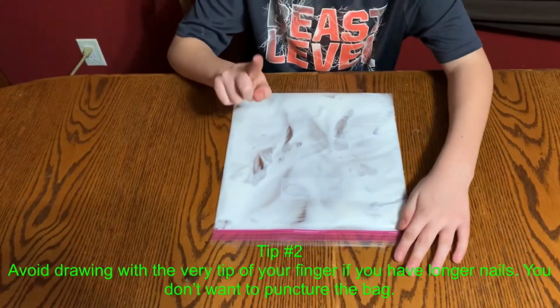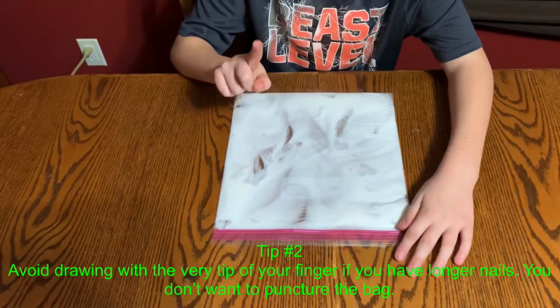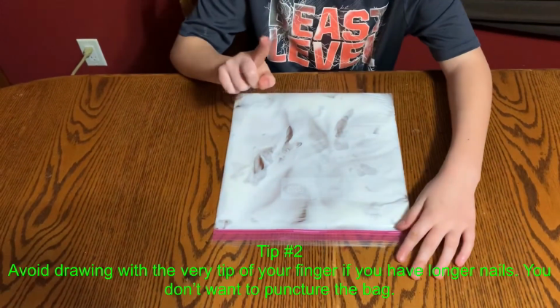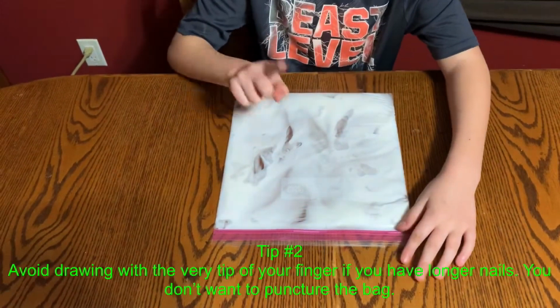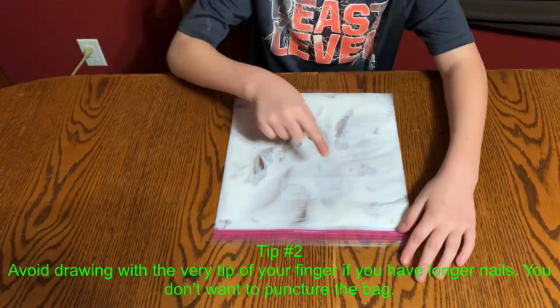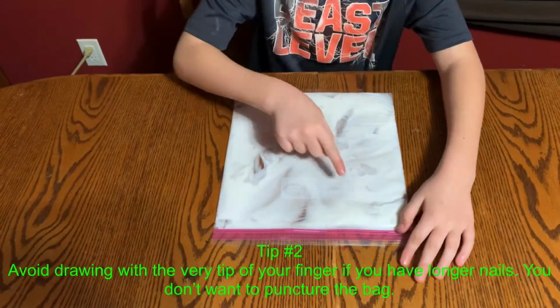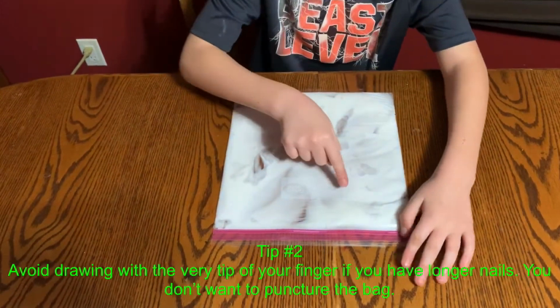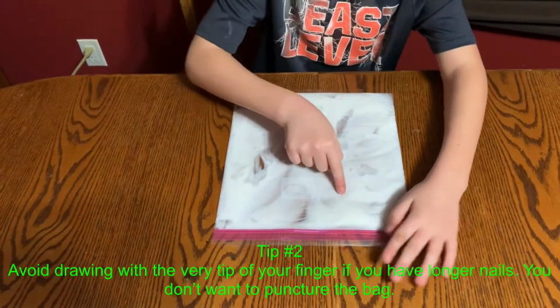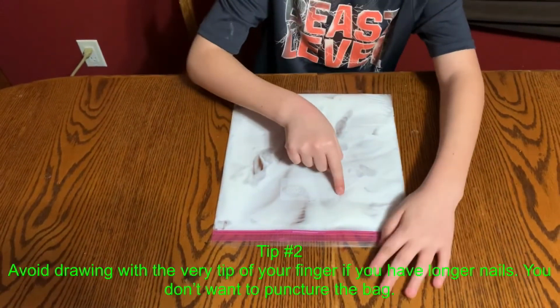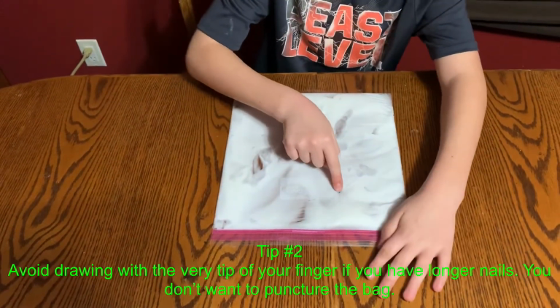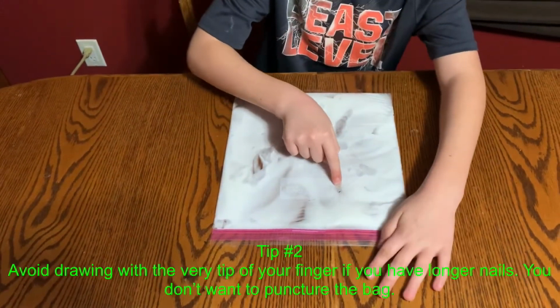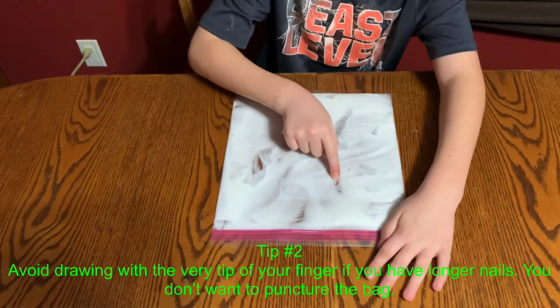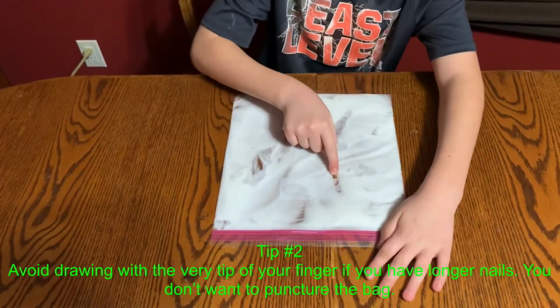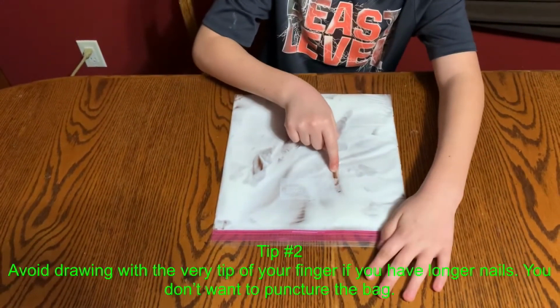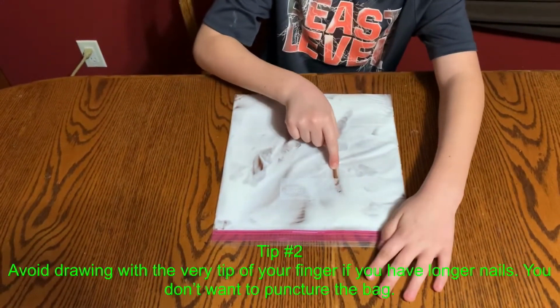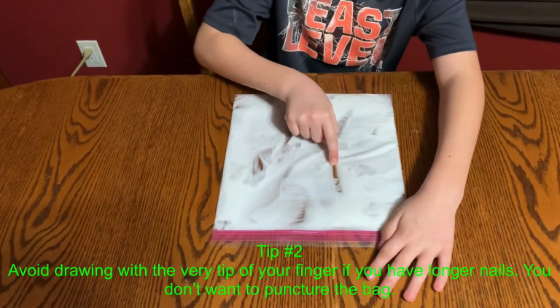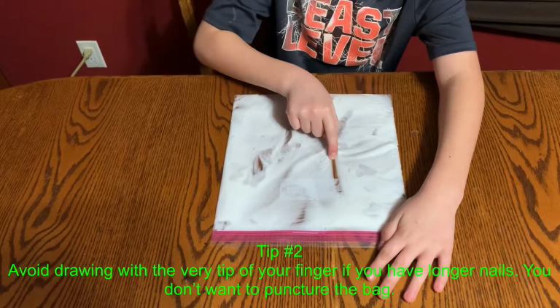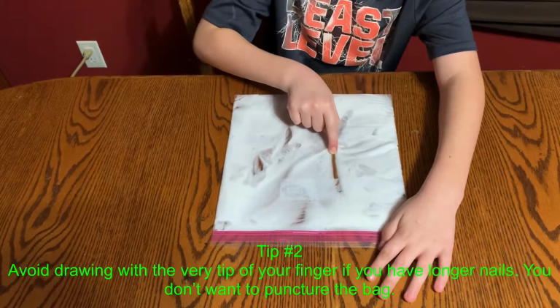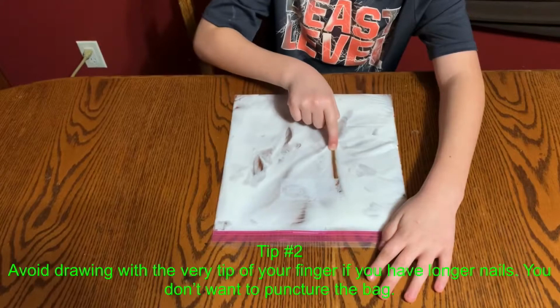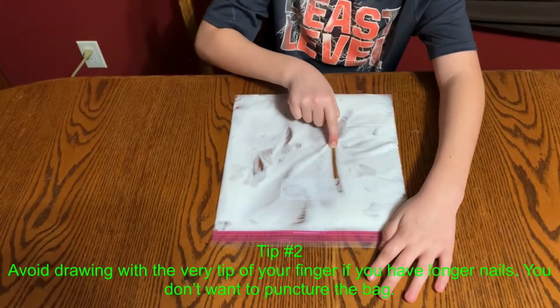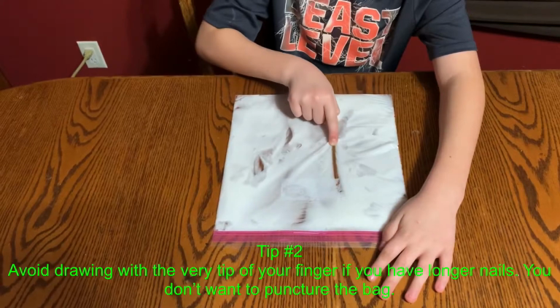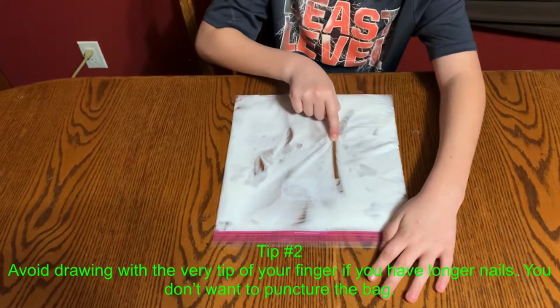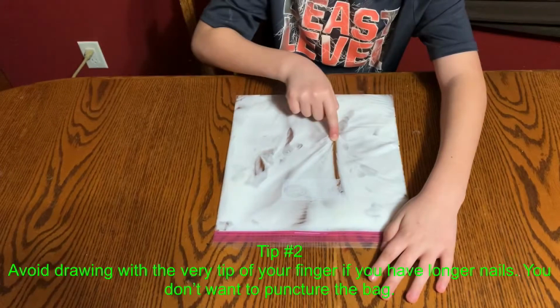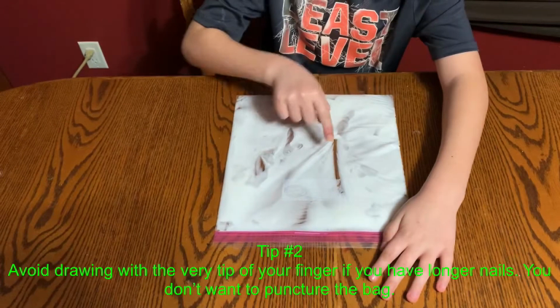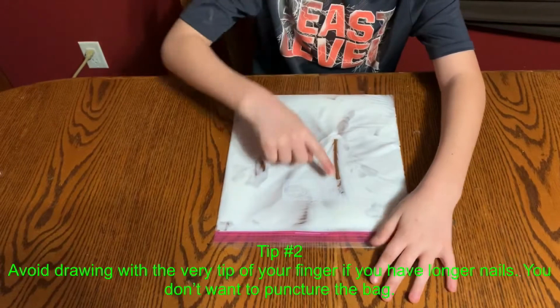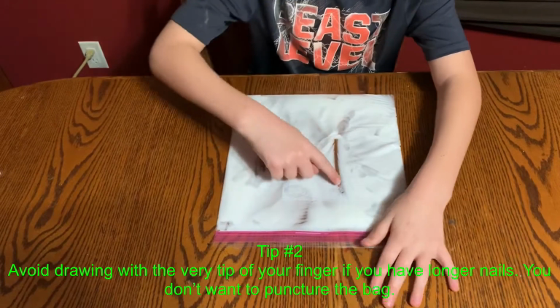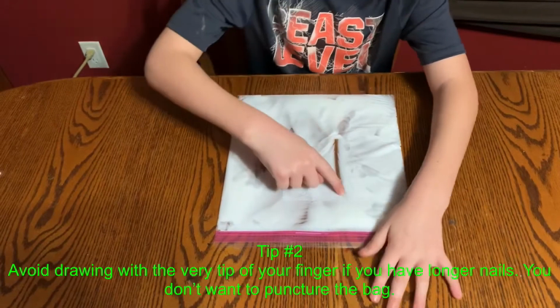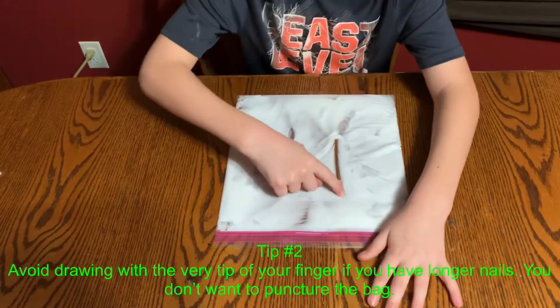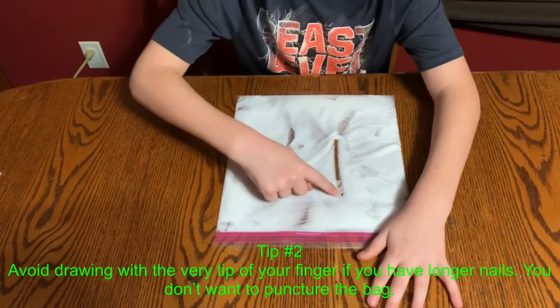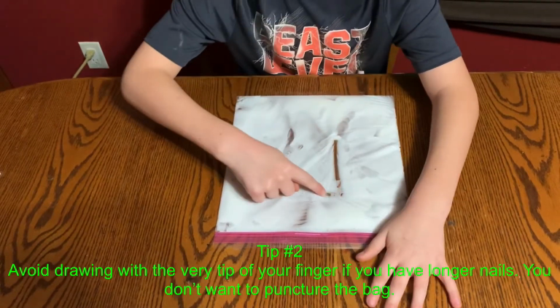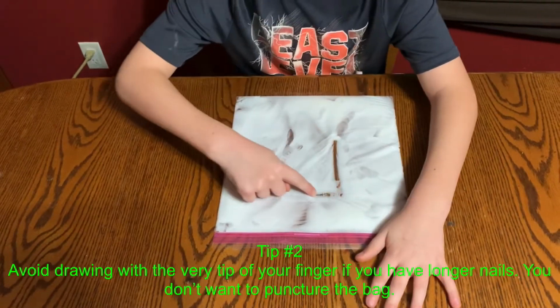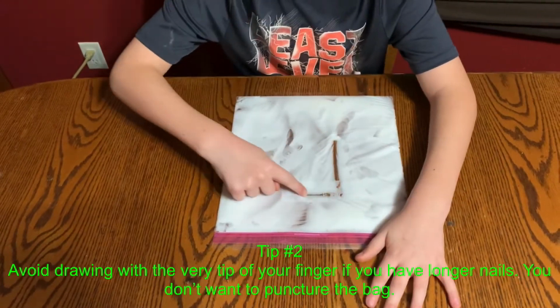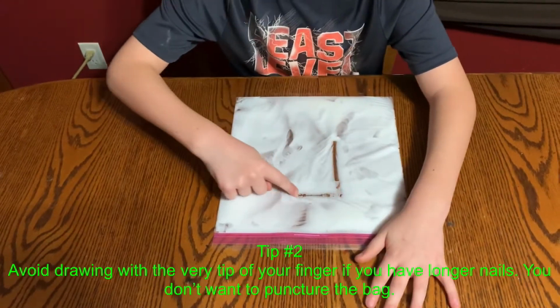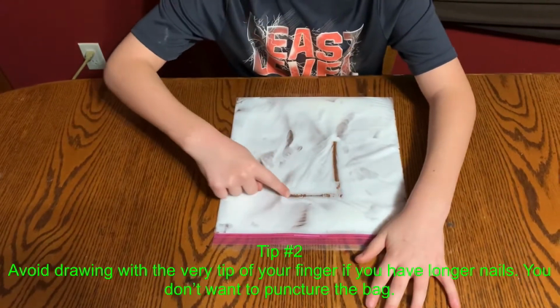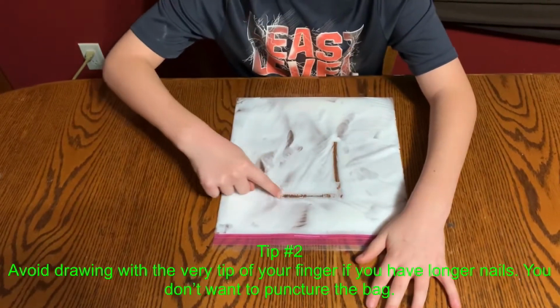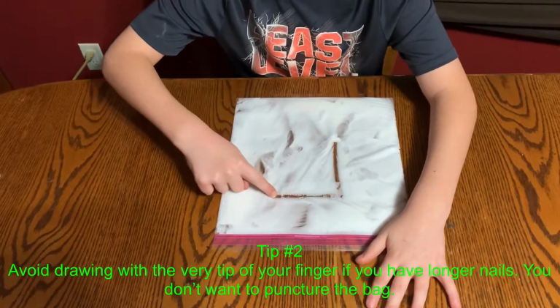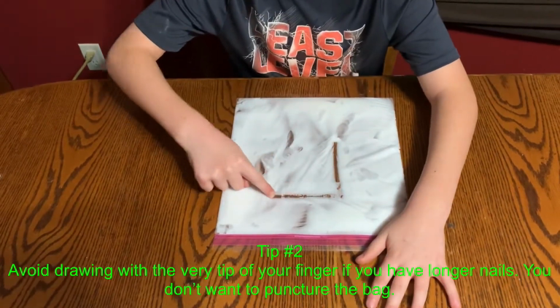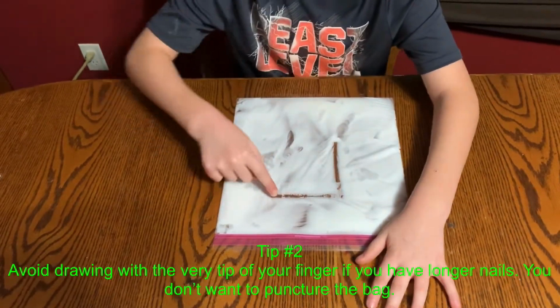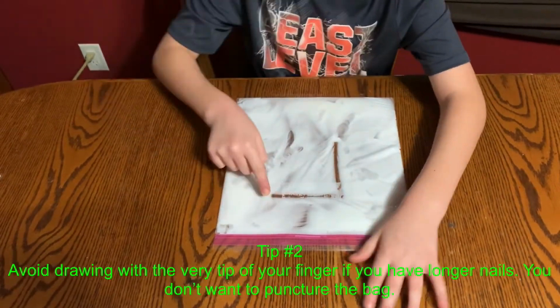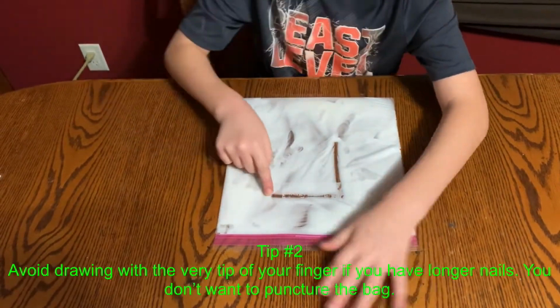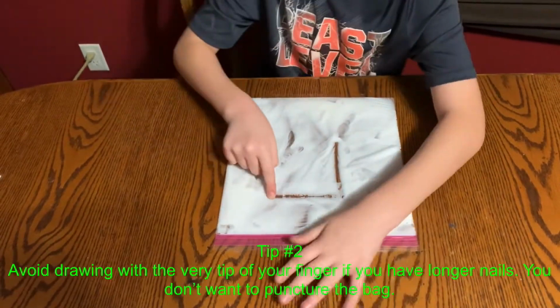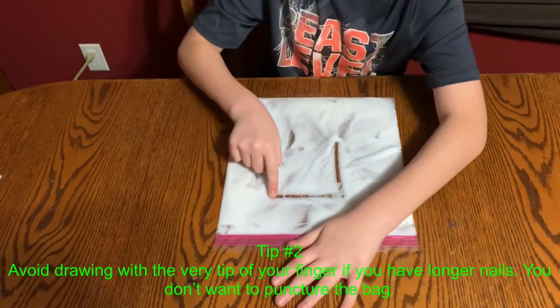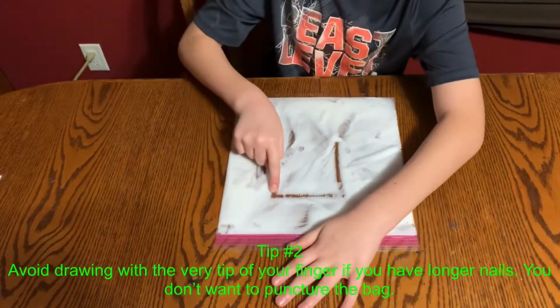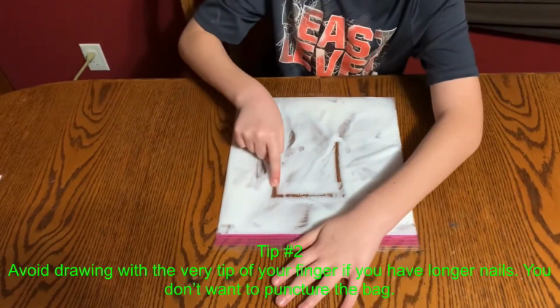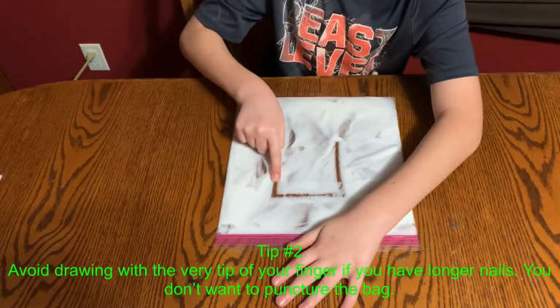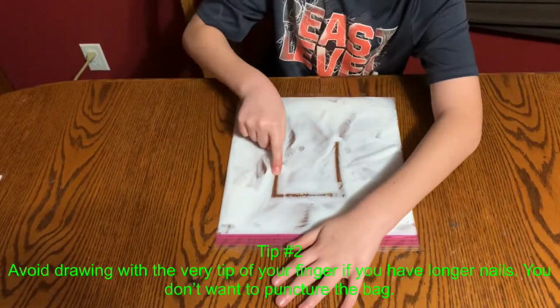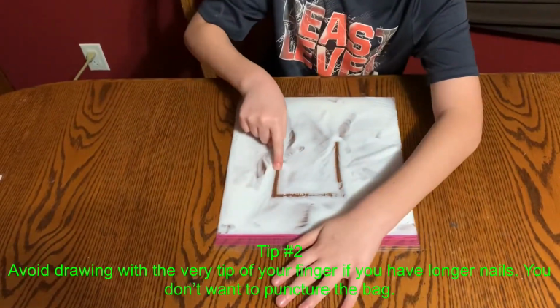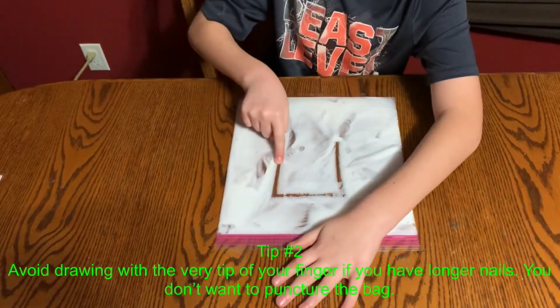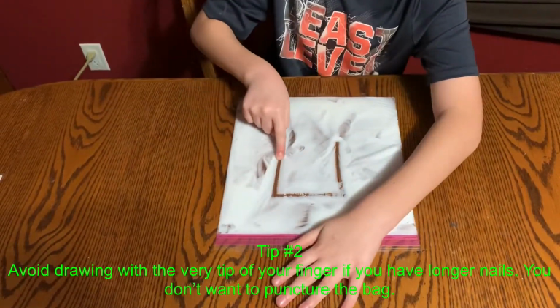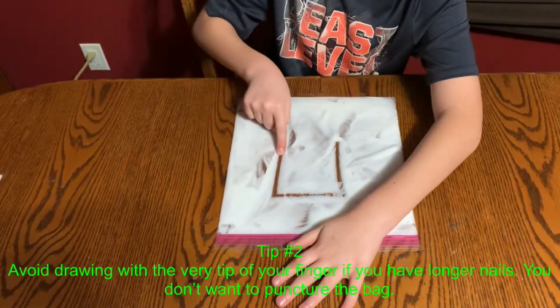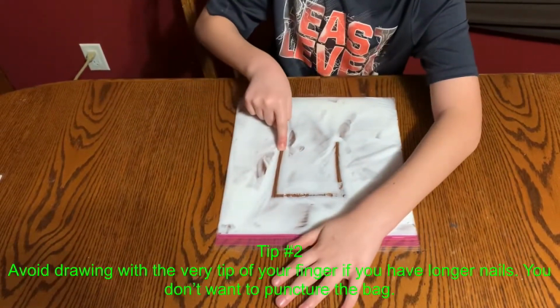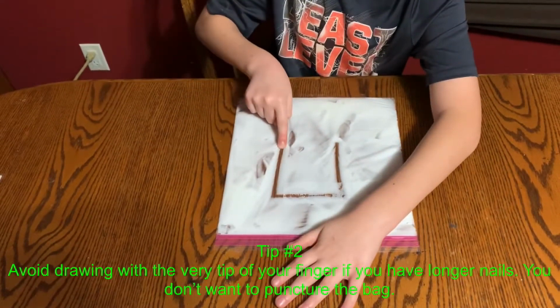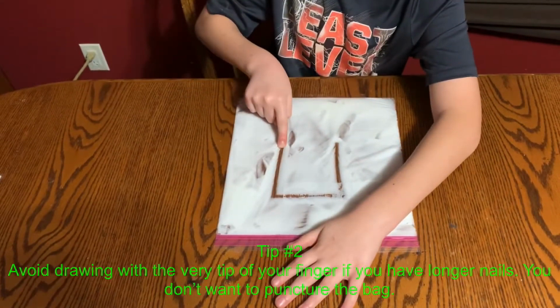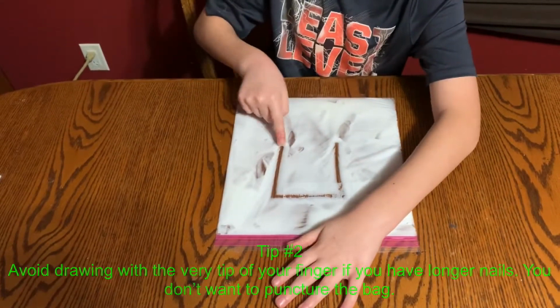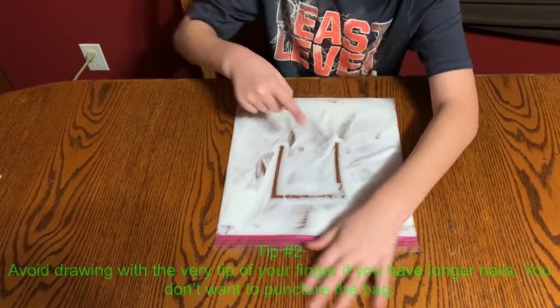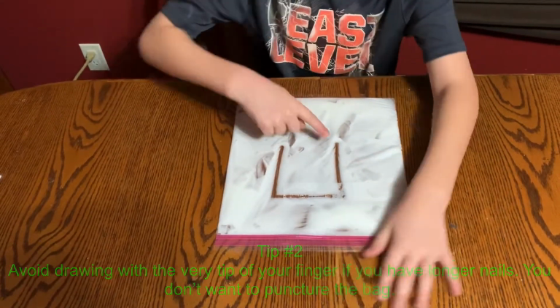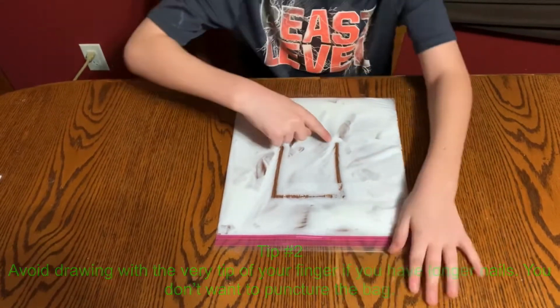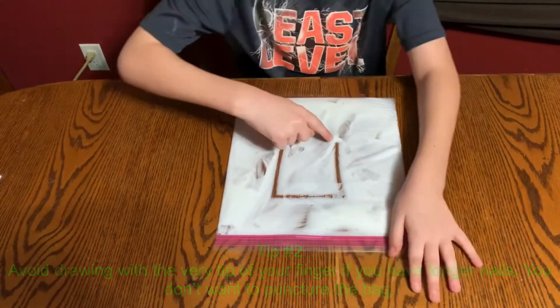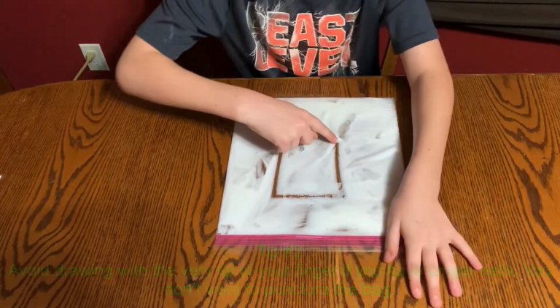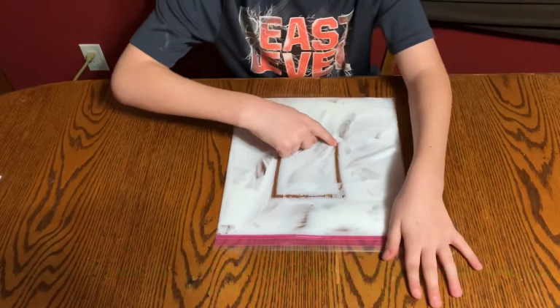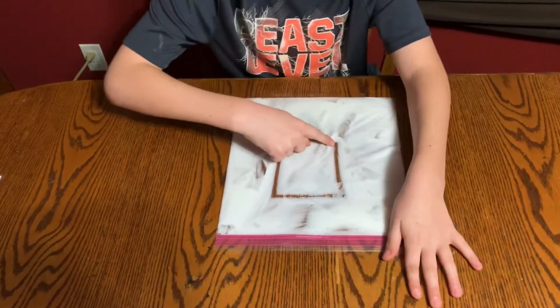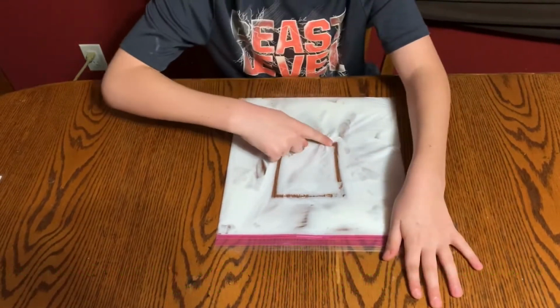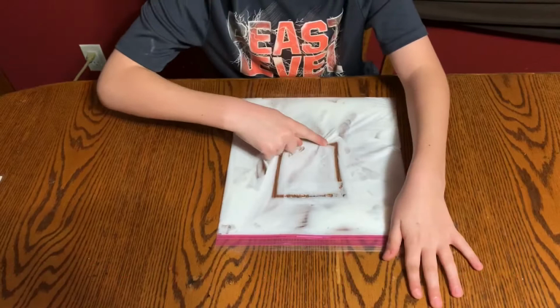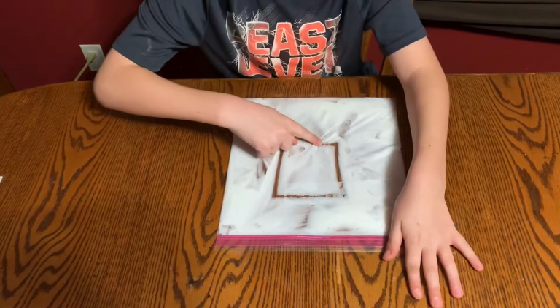Tip number two: avoid drawing with the very tip of your finger if you have longer nails. You don't want to puncture the bag.